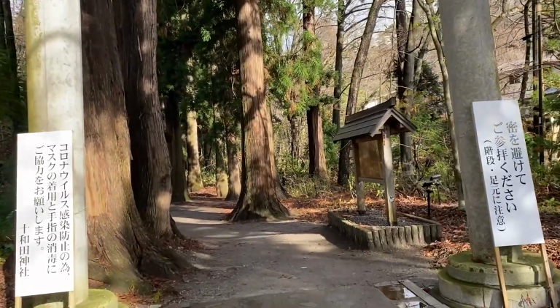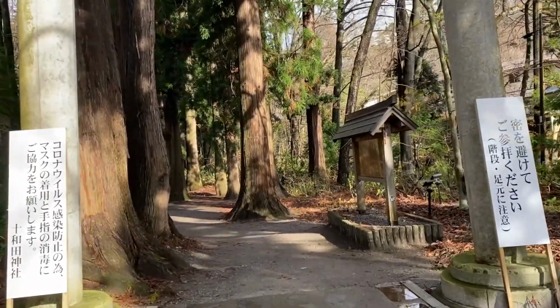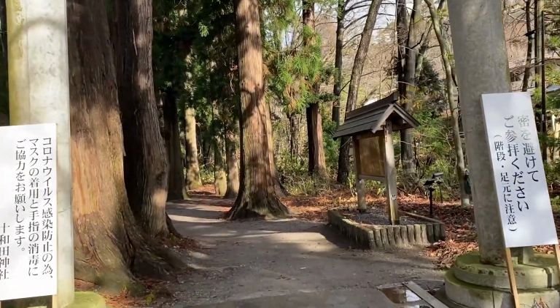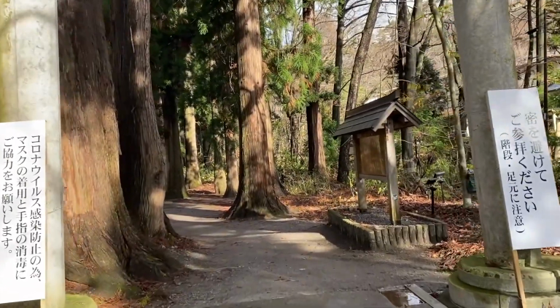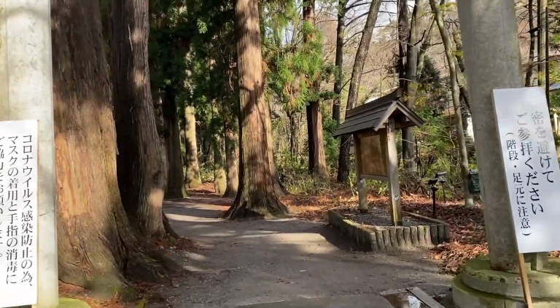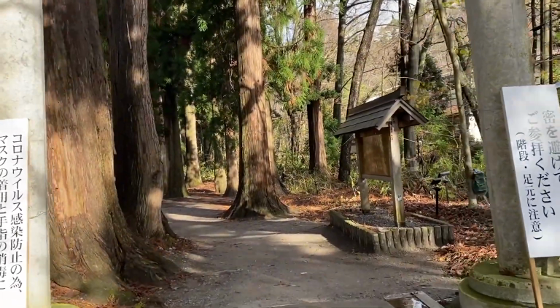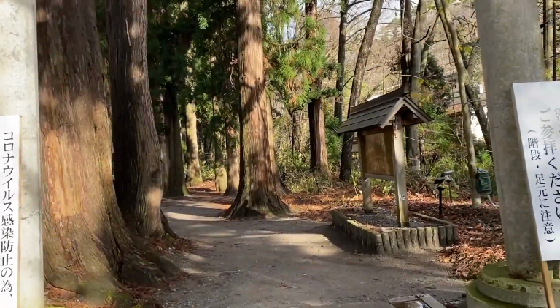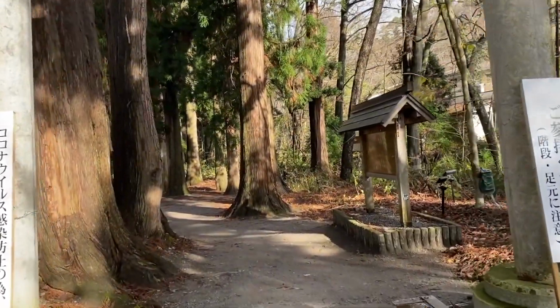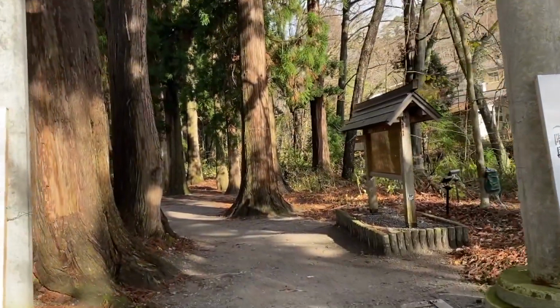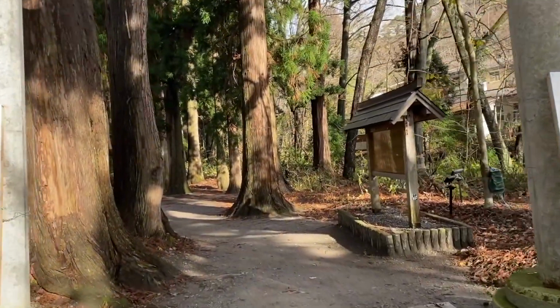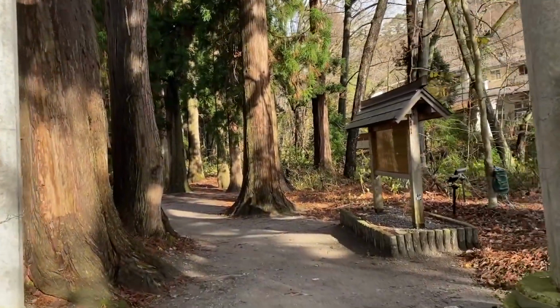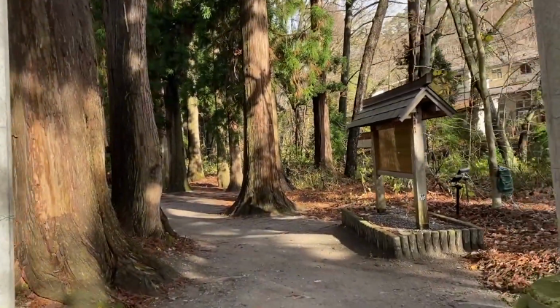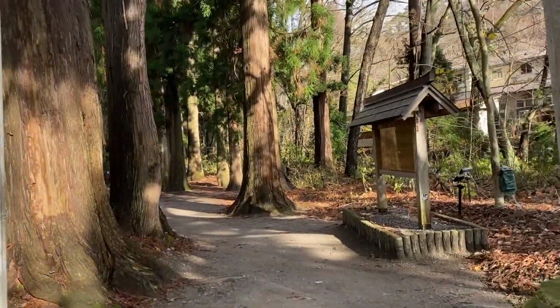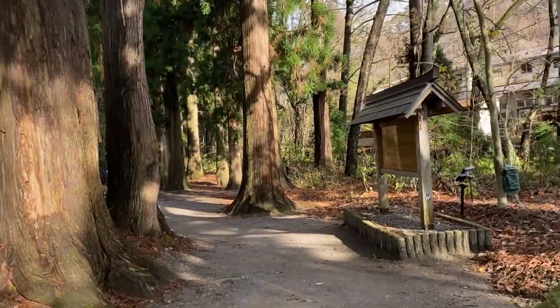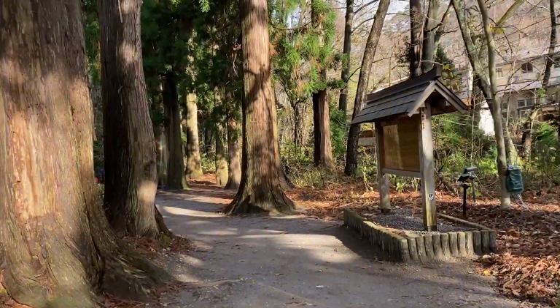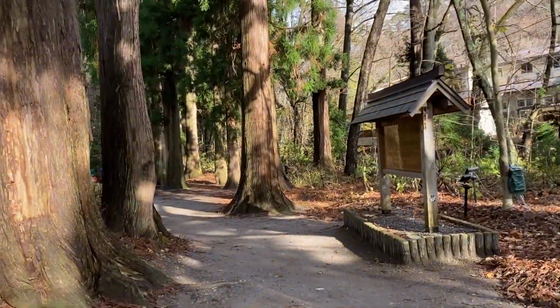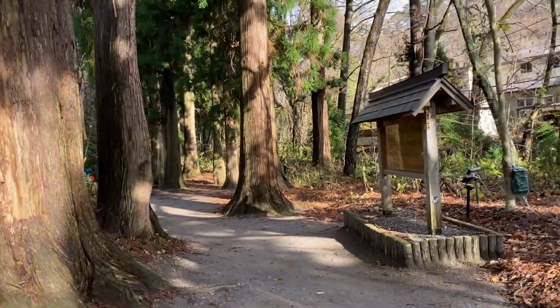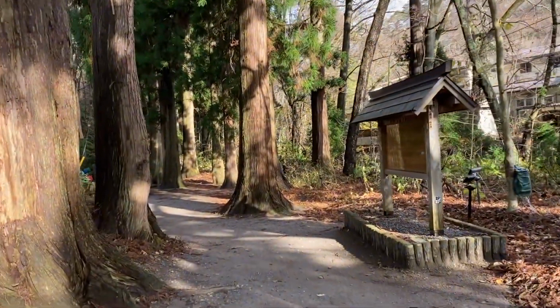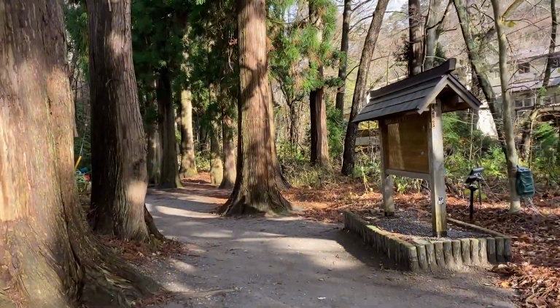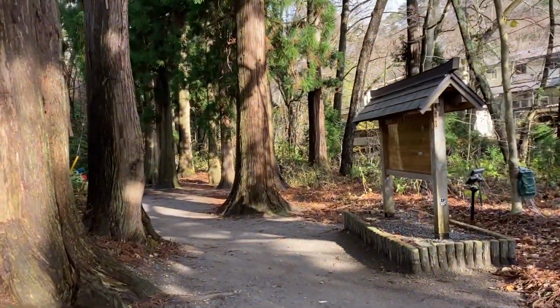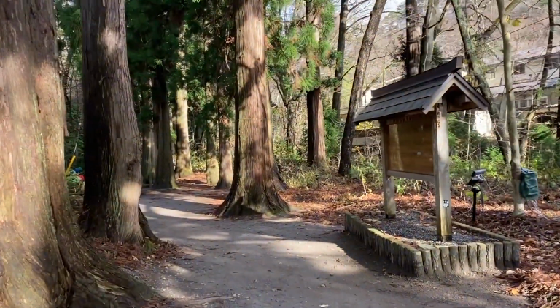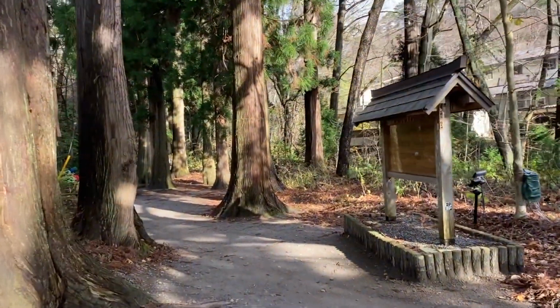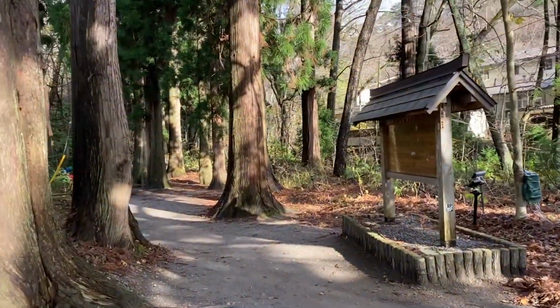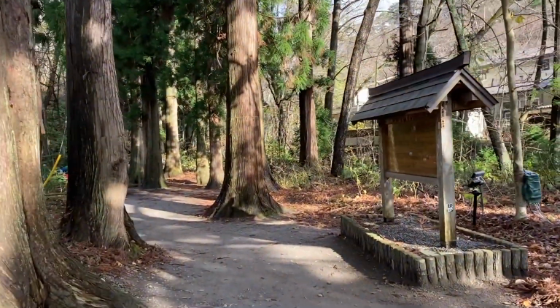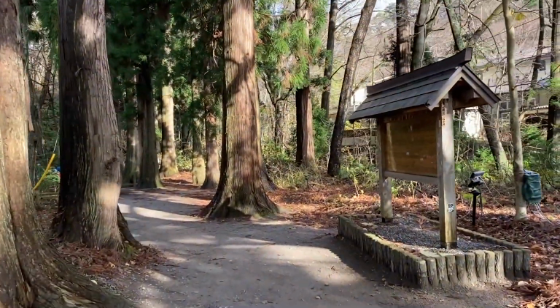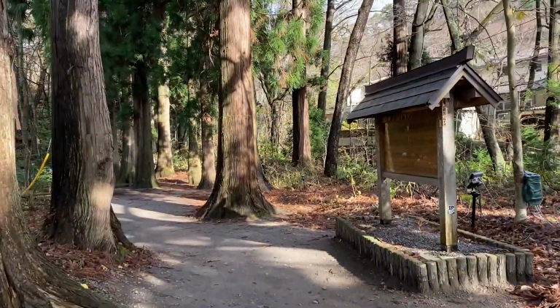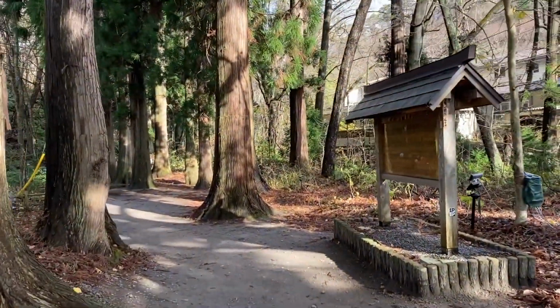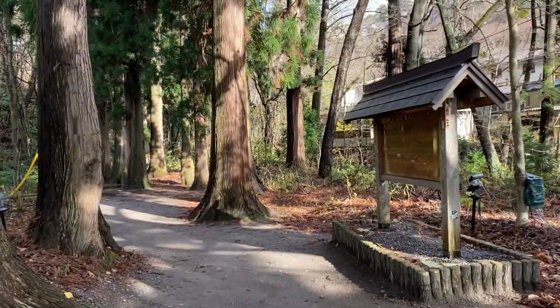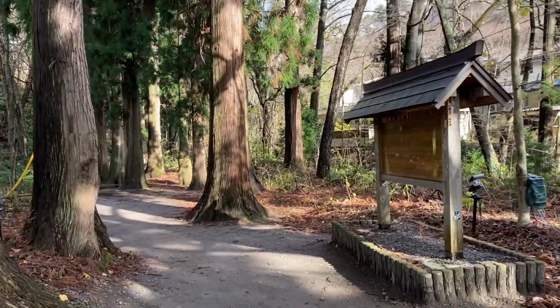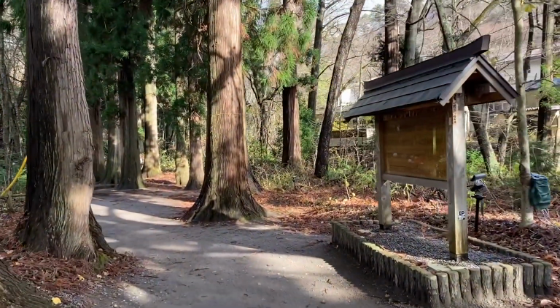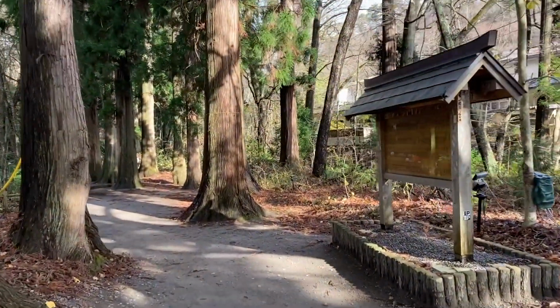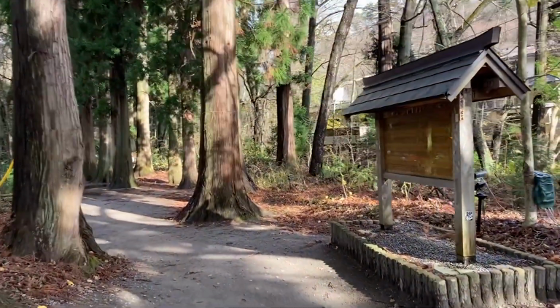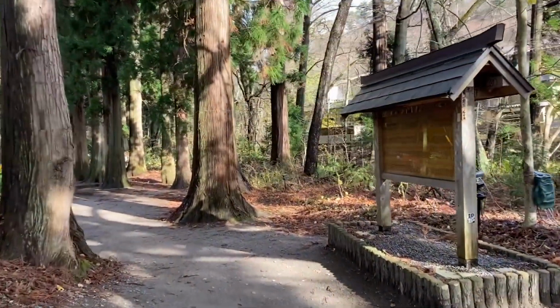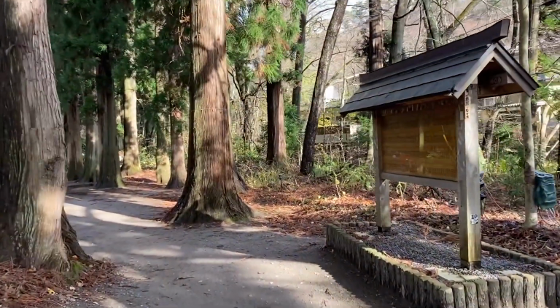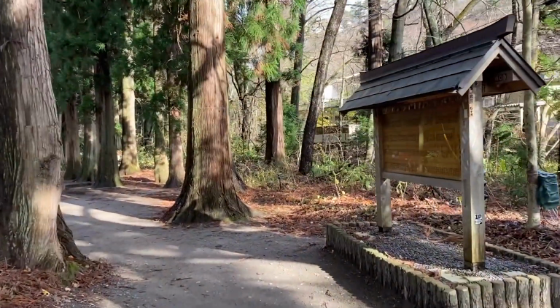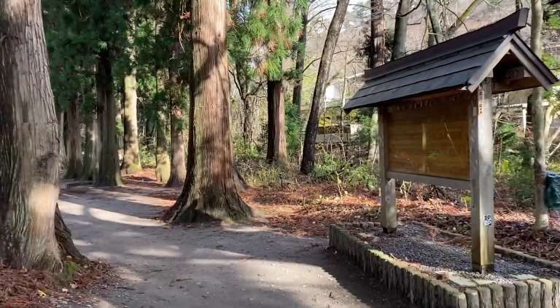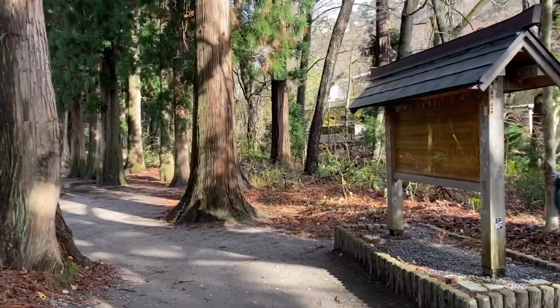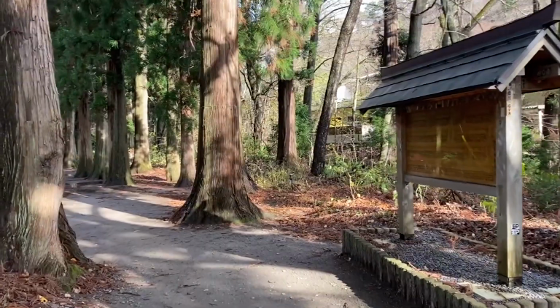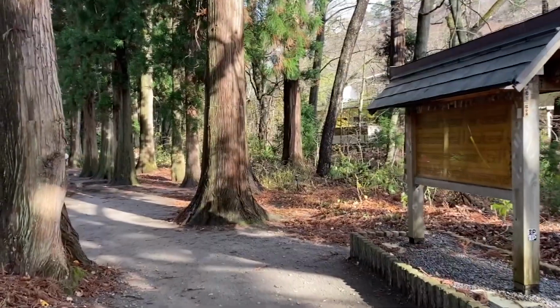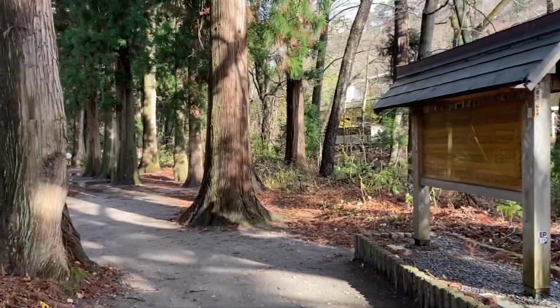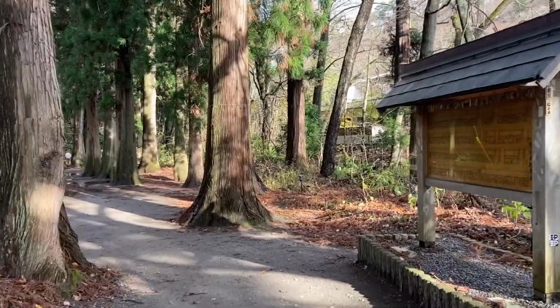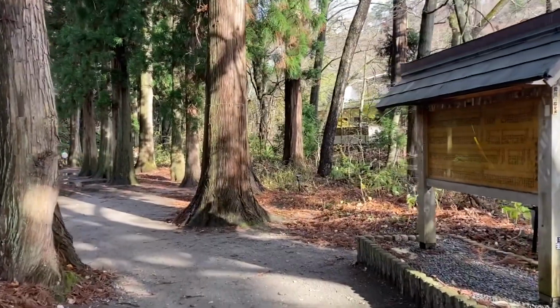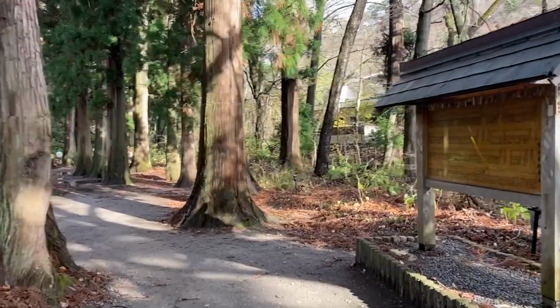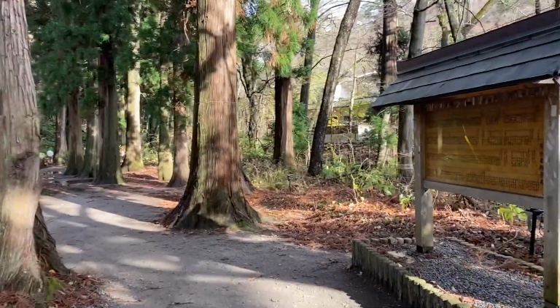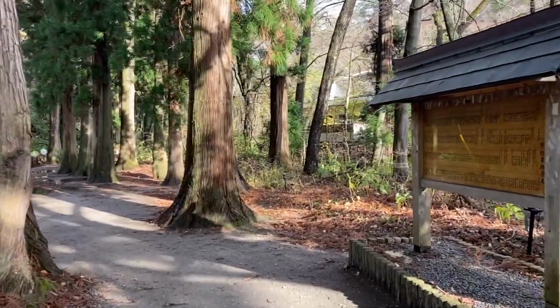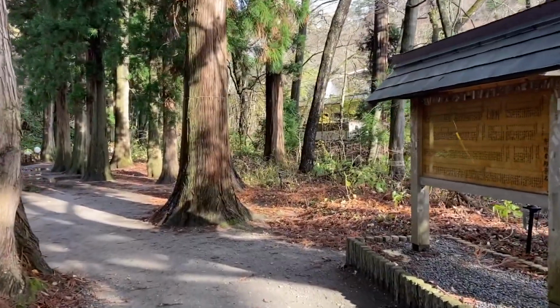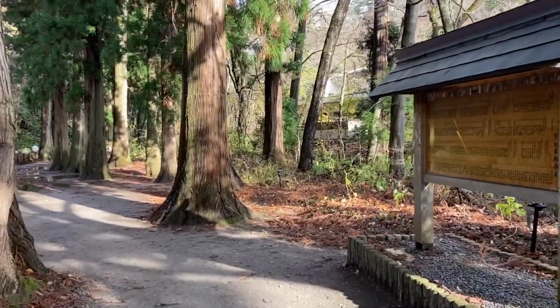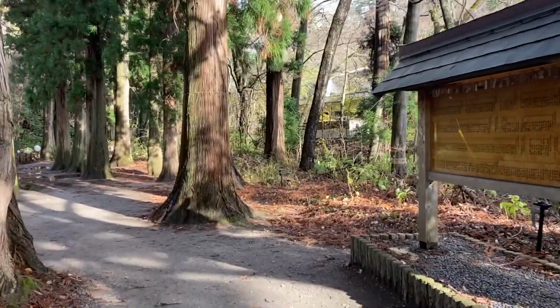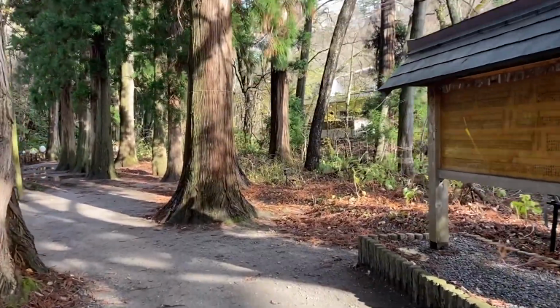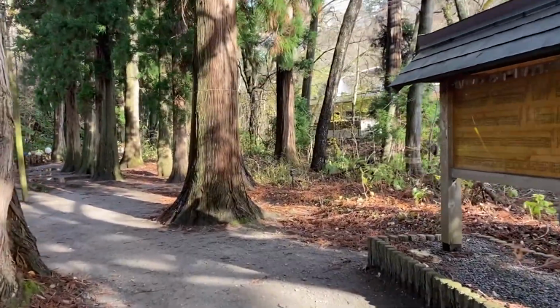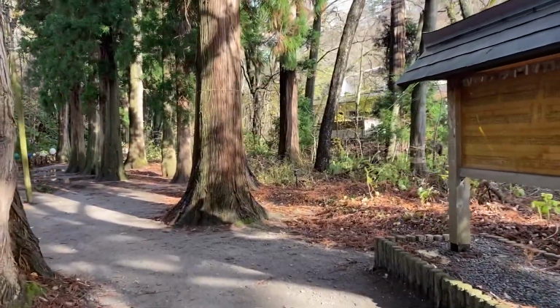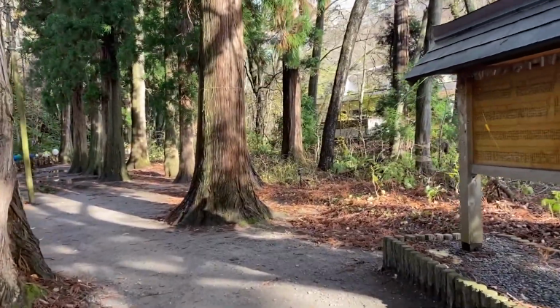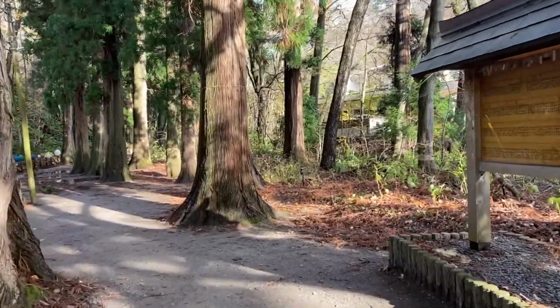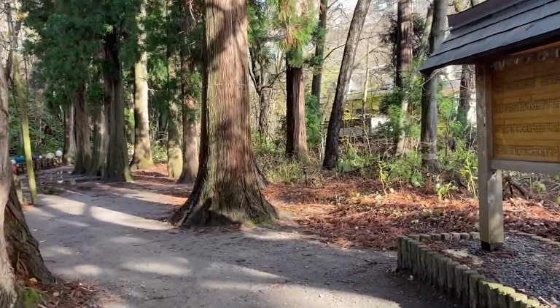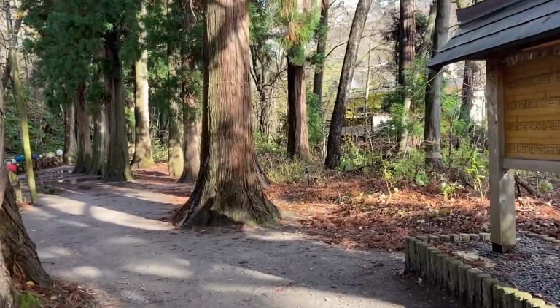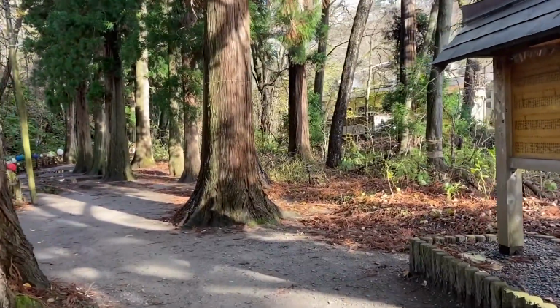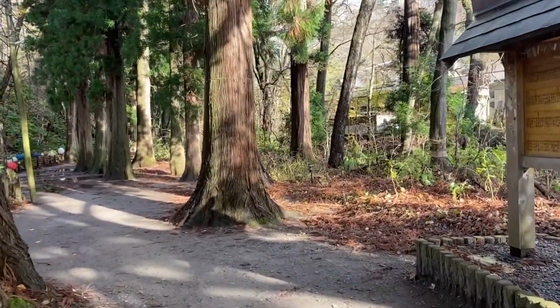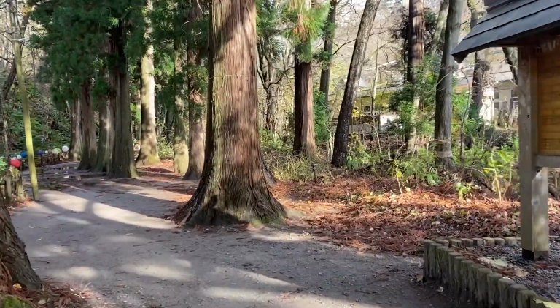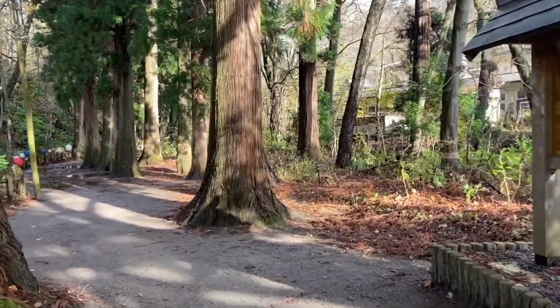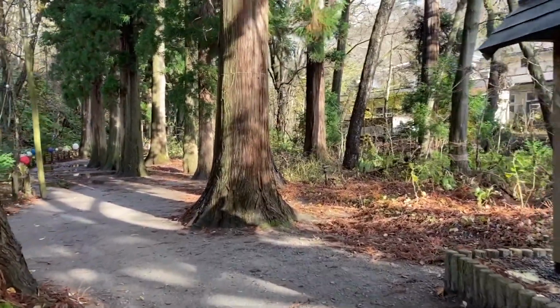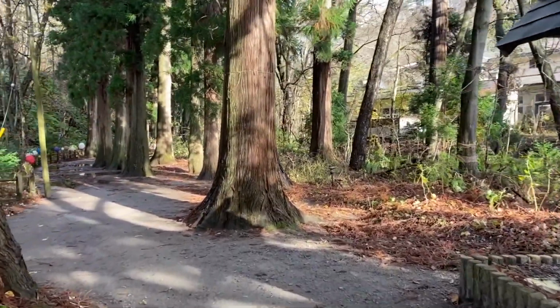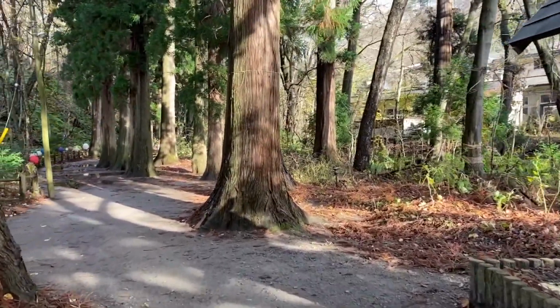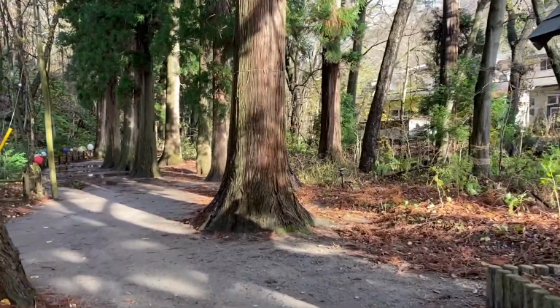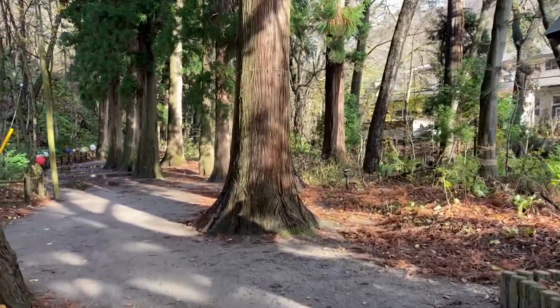Most trips start with a shrine. This one was no different. There was a shrine near the hotel we were staying at, so we checked it out before we checked into the hotel.